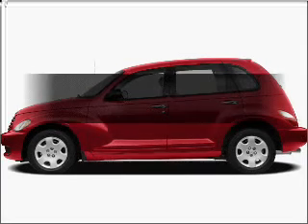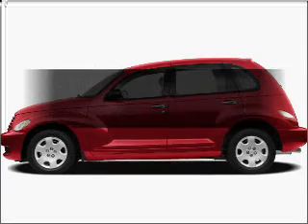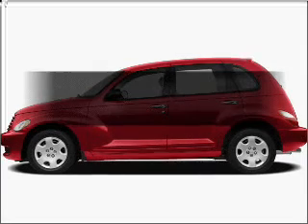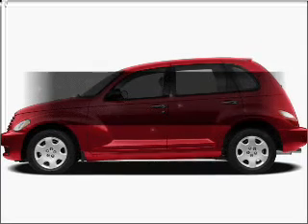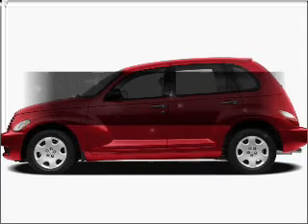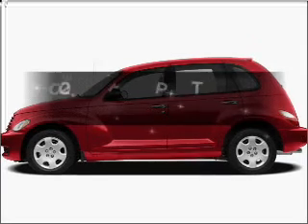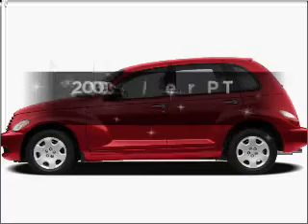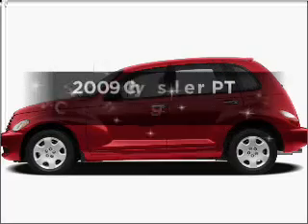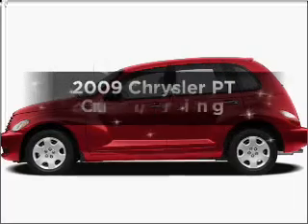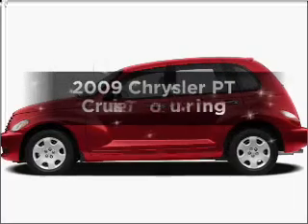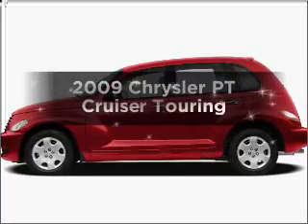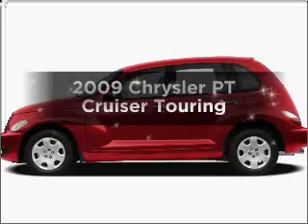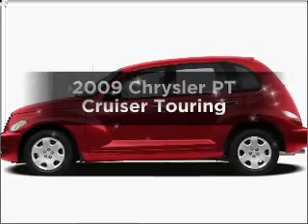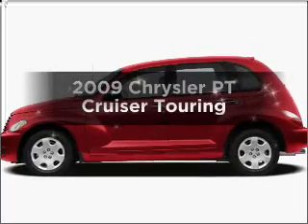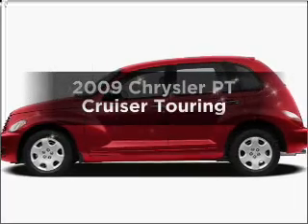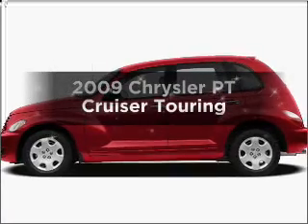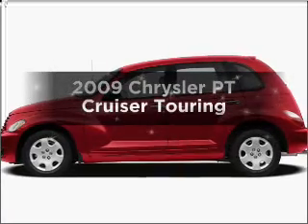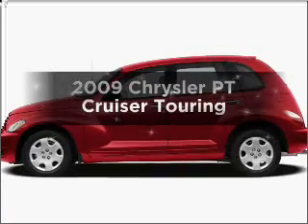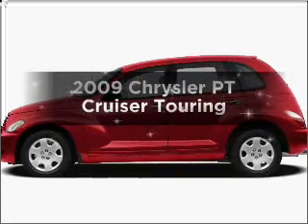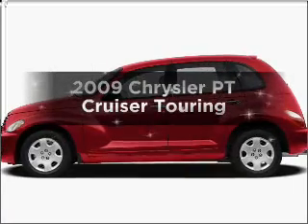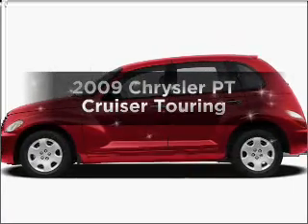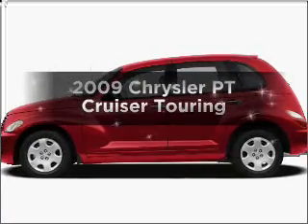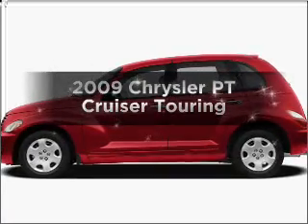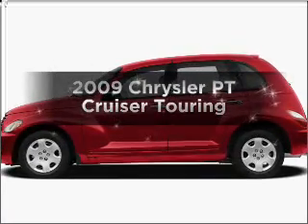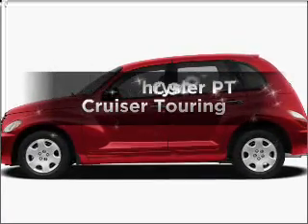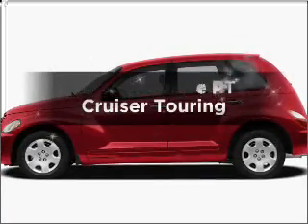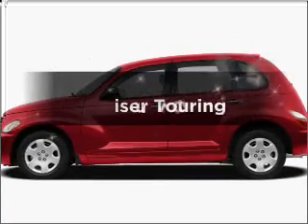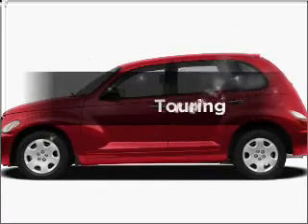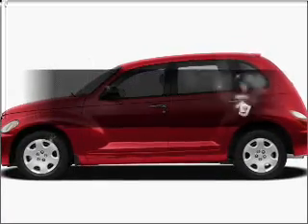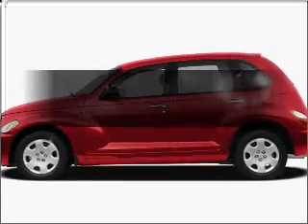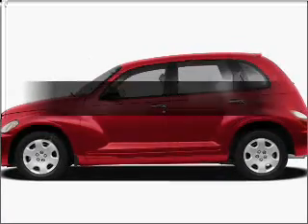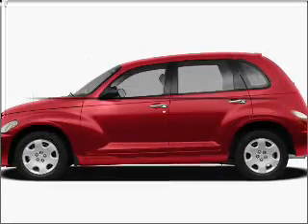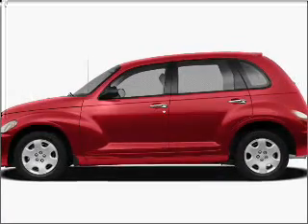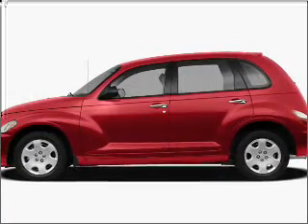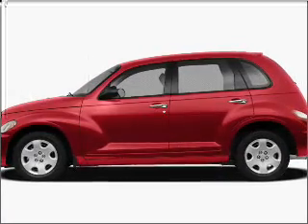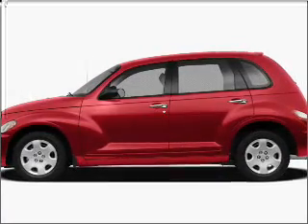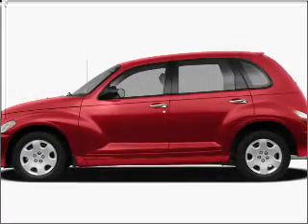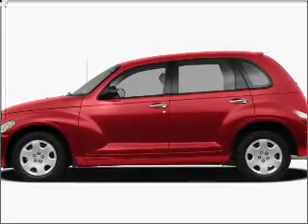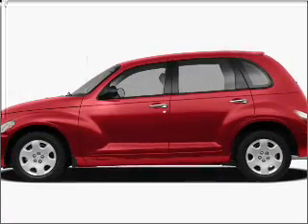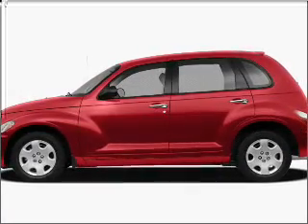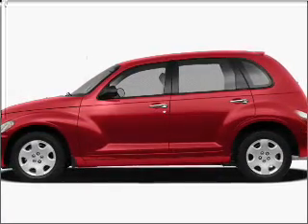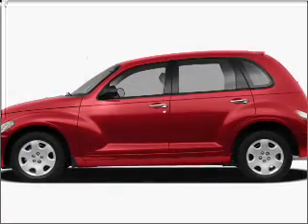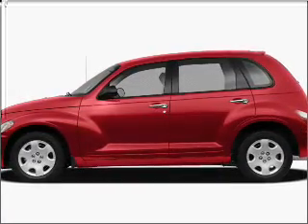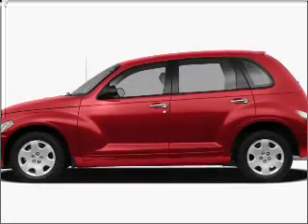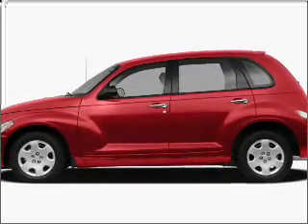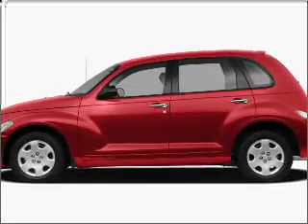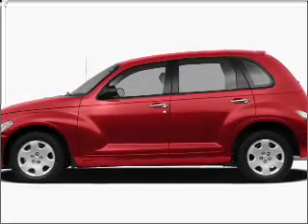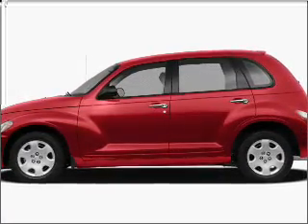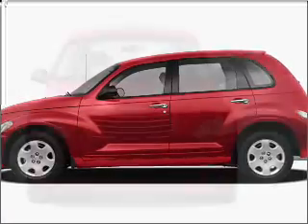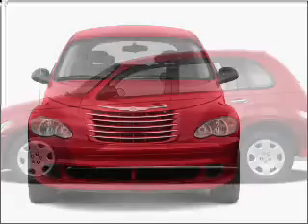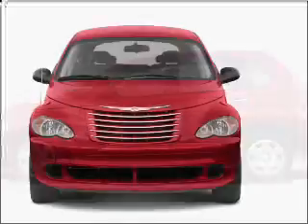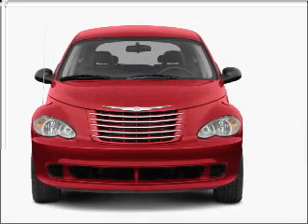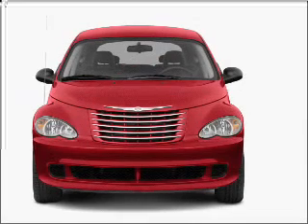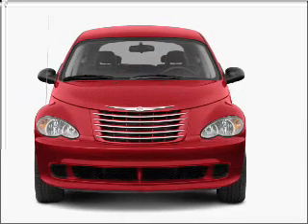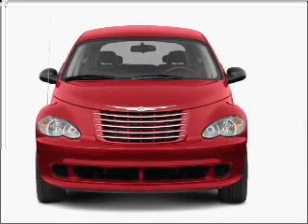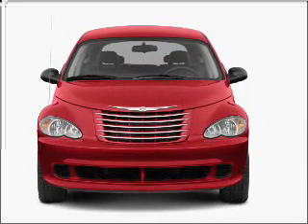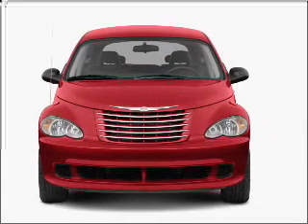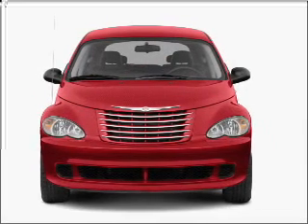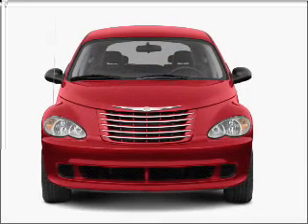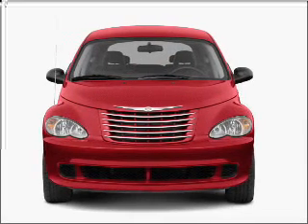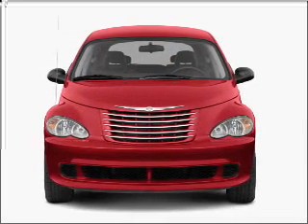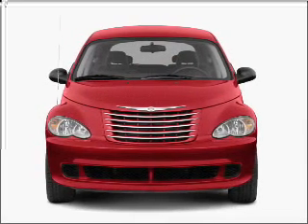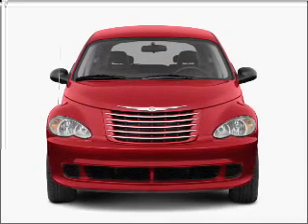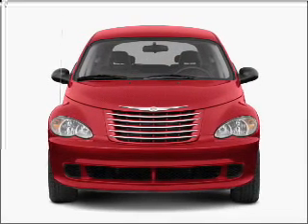Imagine yourself in this 2009 Chrysler PT Cruiser. Travel the roads in style and comfort in this great vehicle.